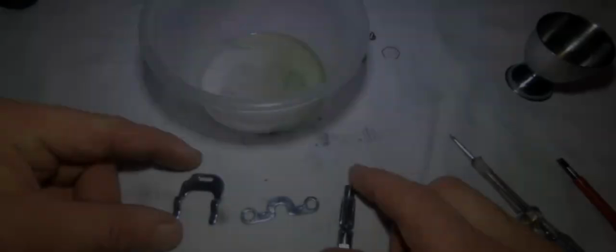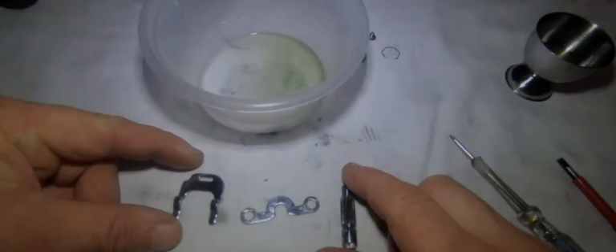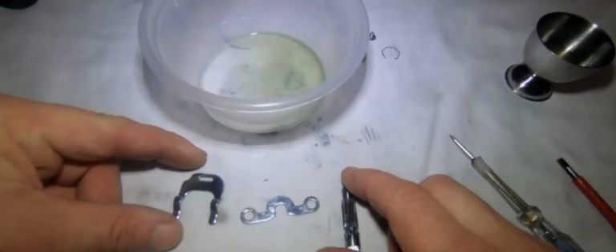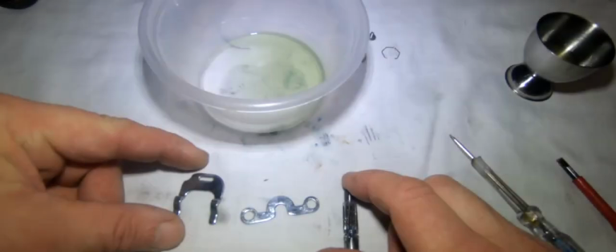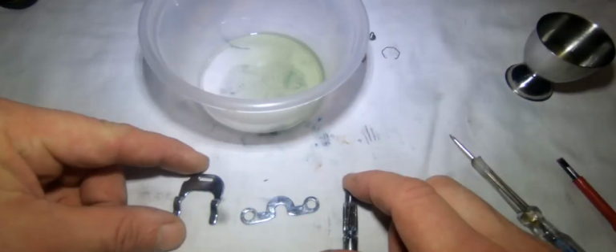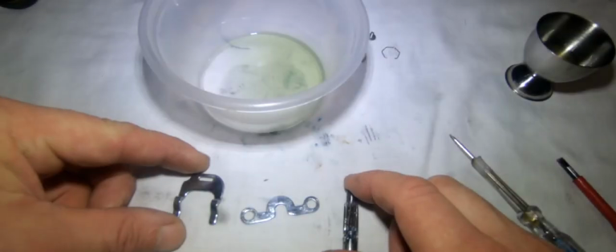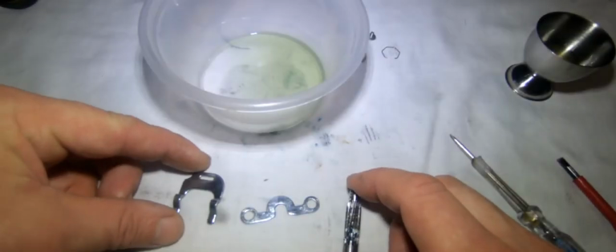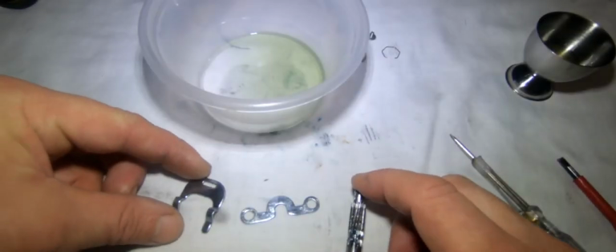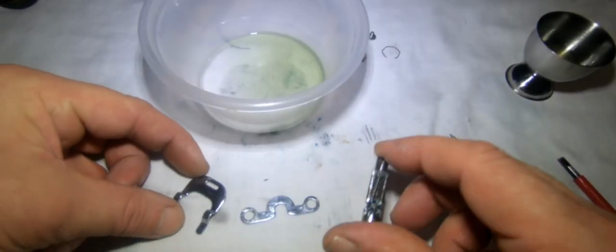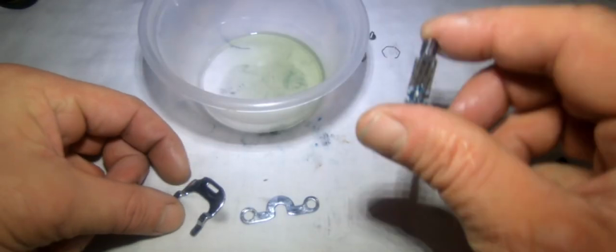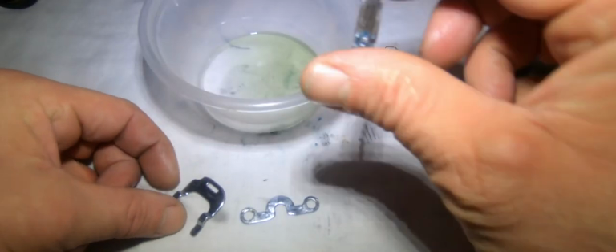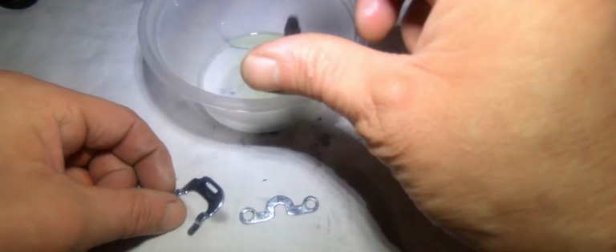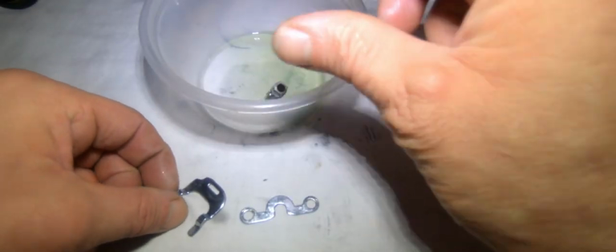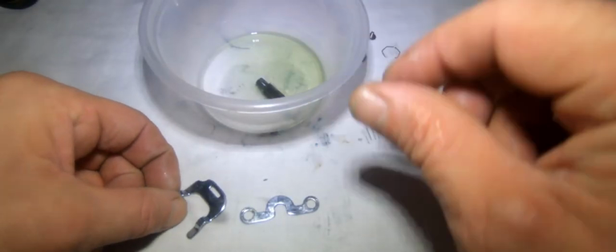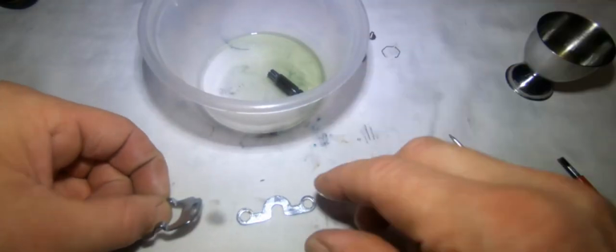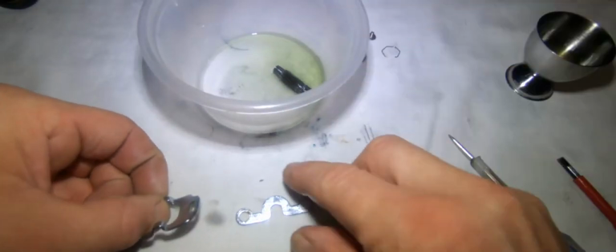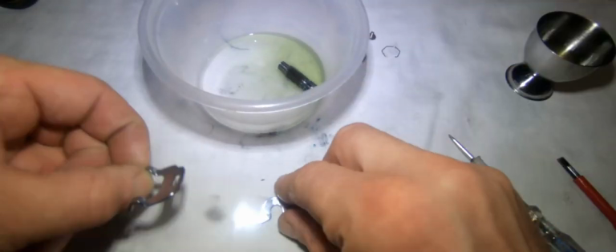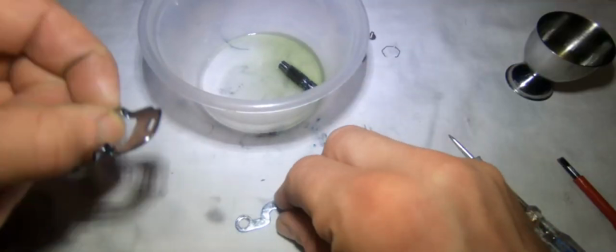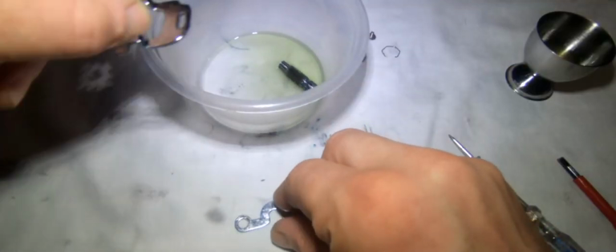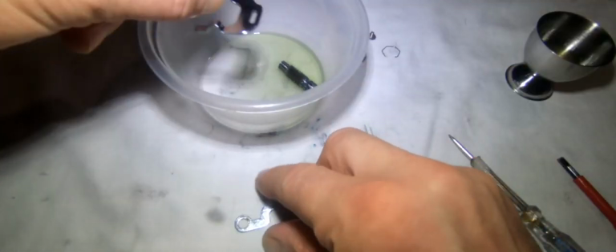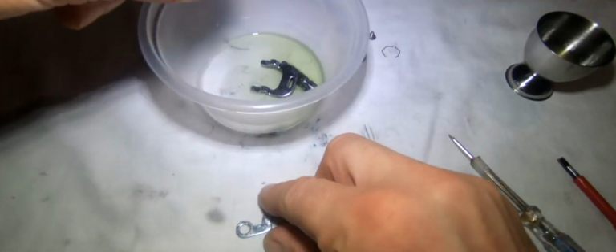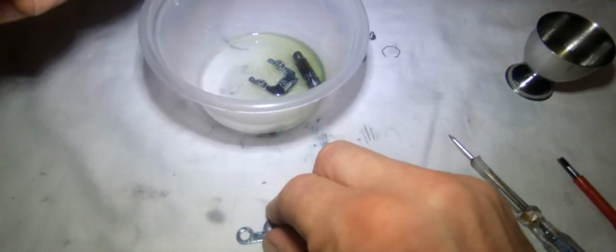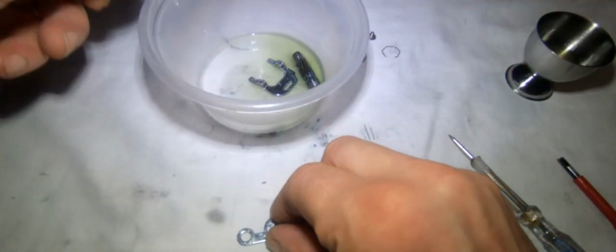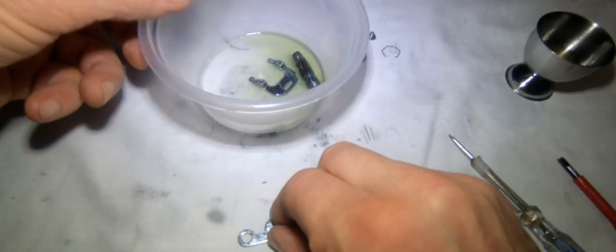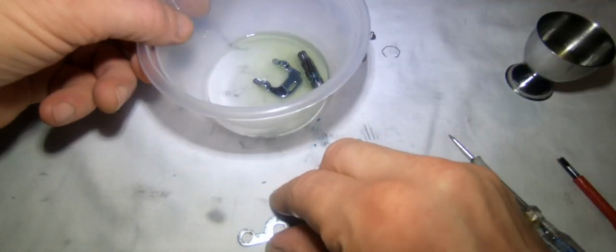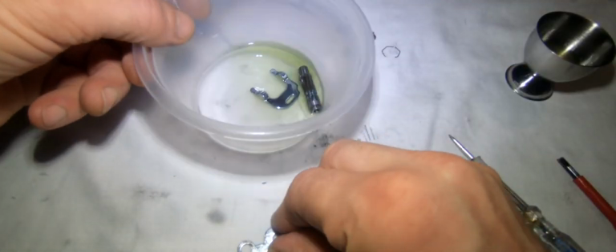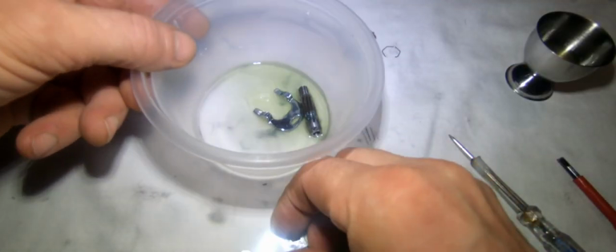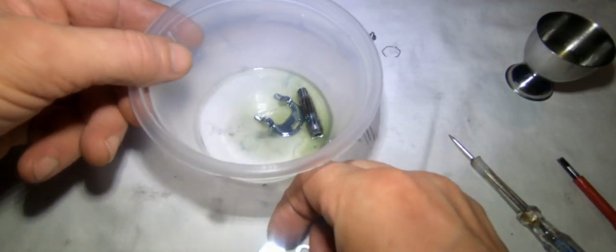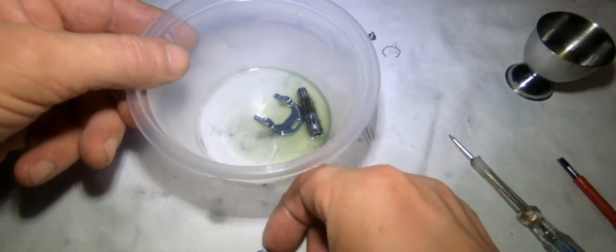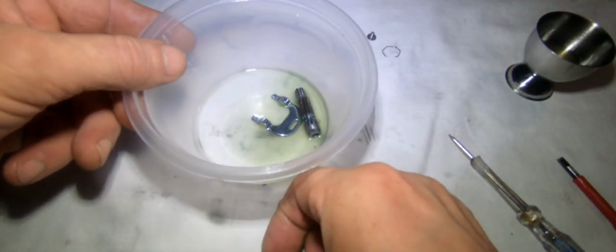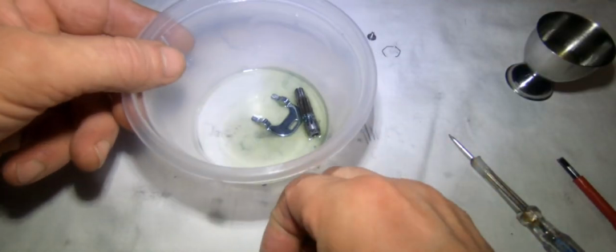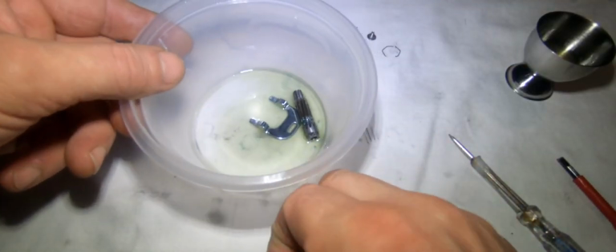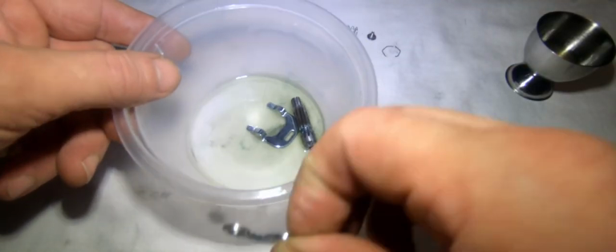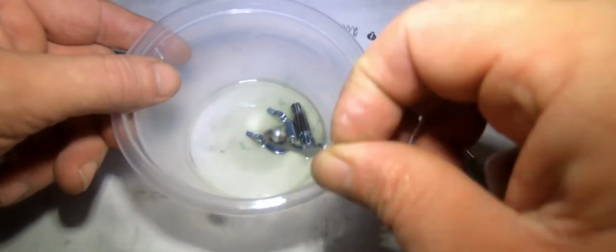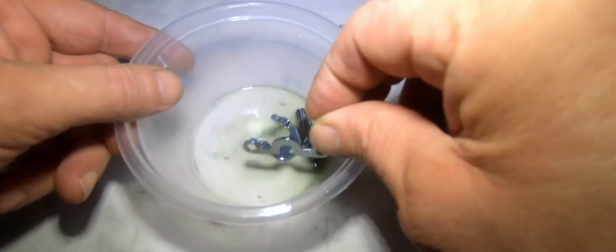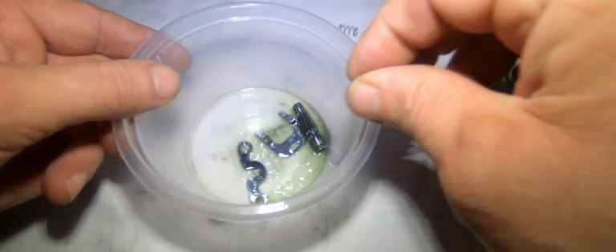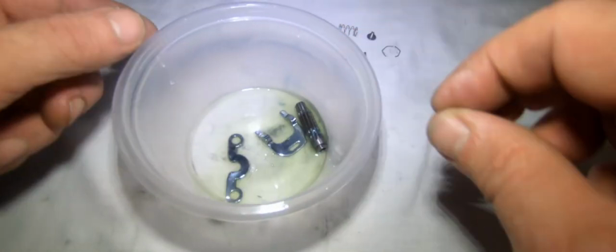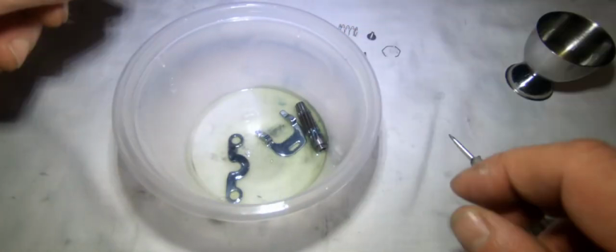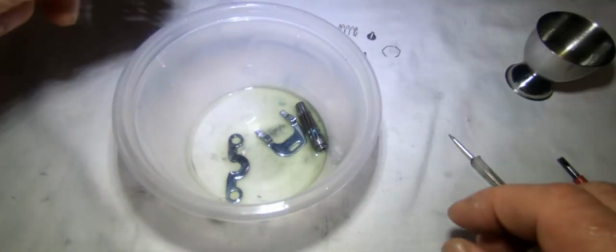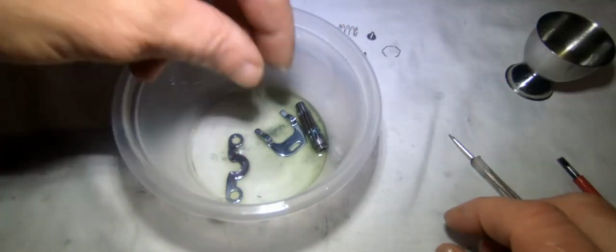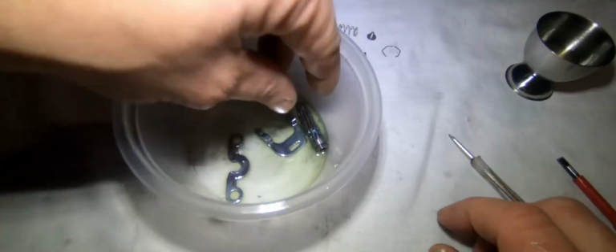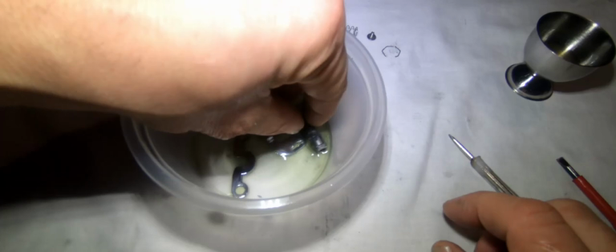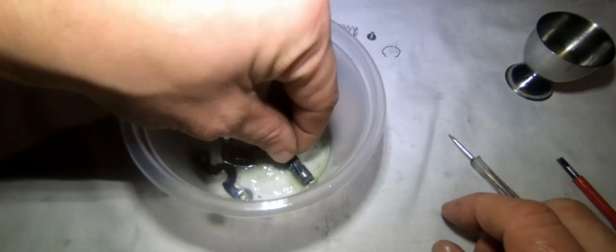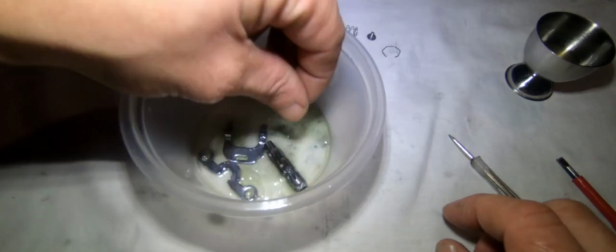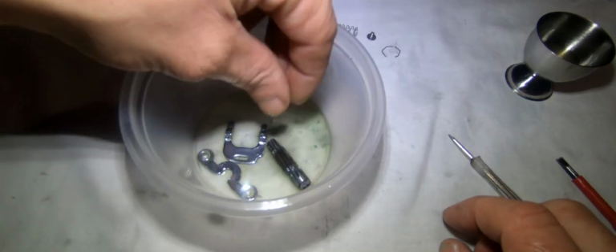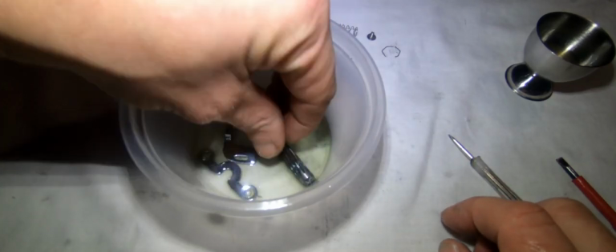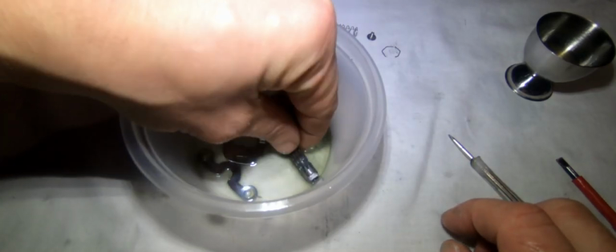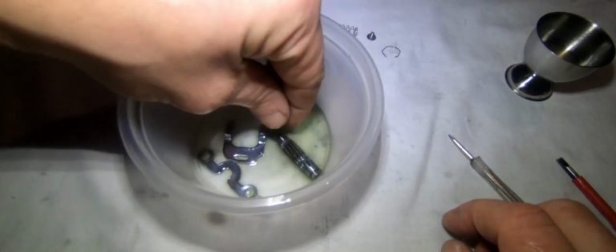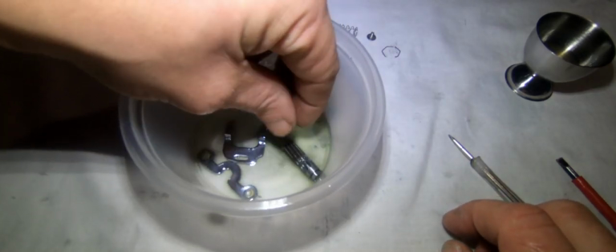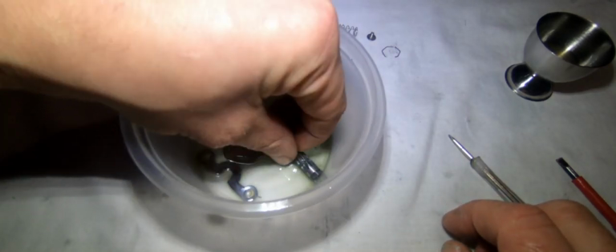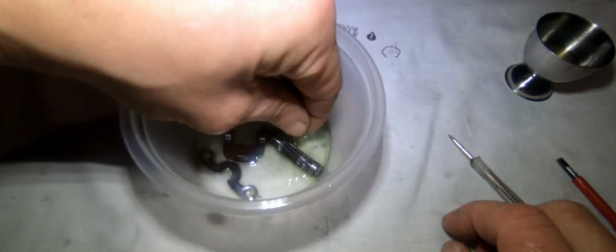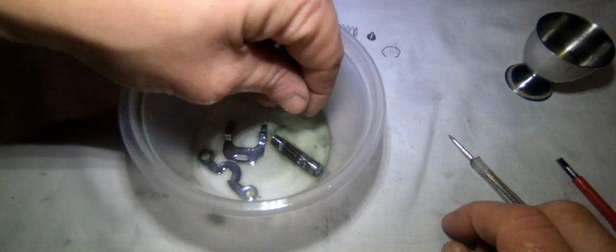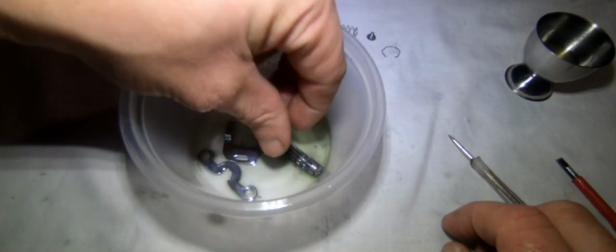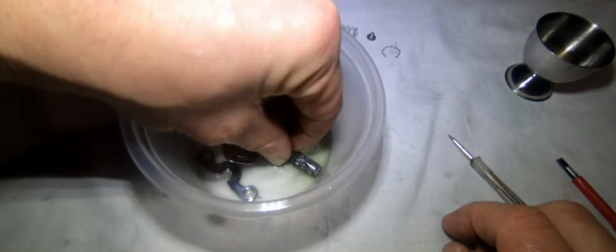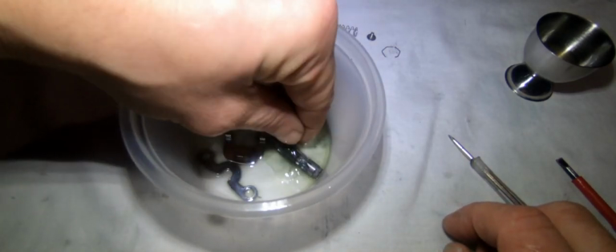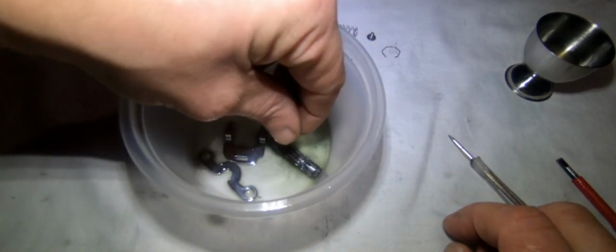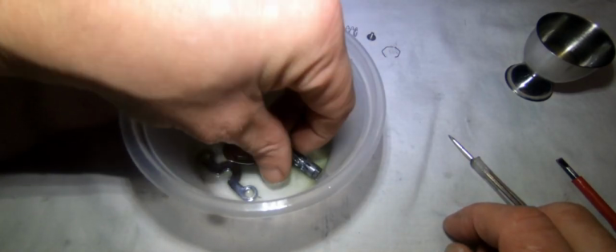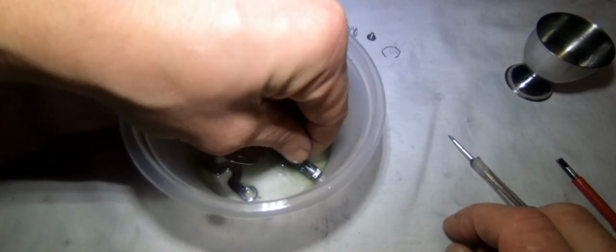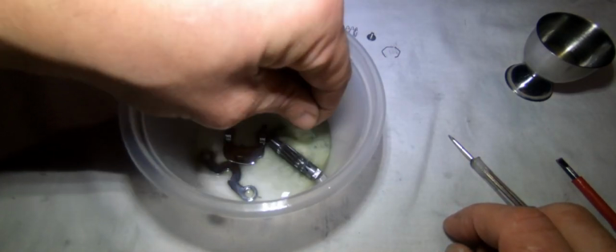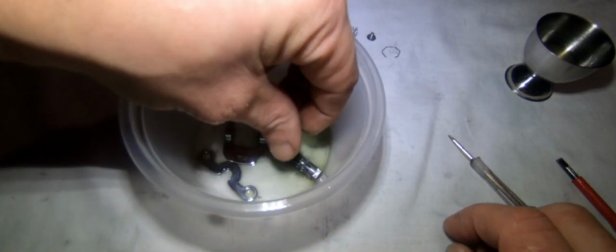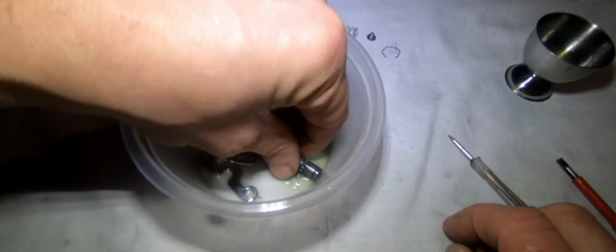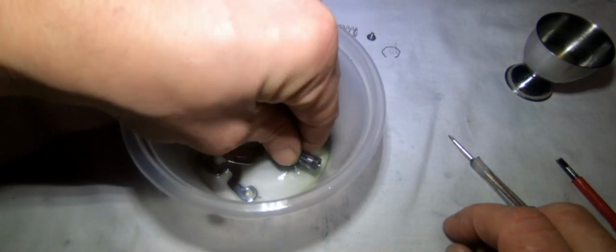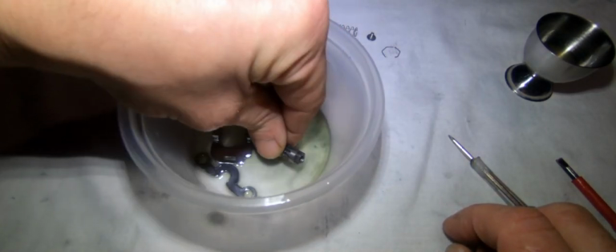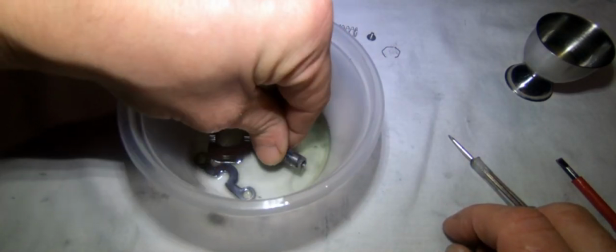These three parts - just plop them in a little bit of degreaser to get all the crud off them.